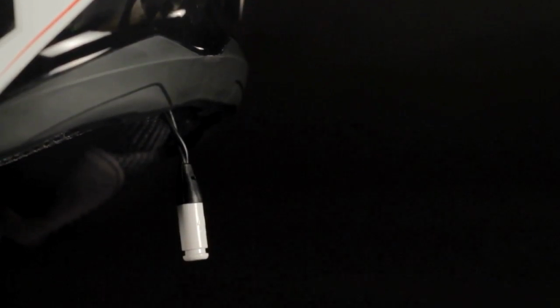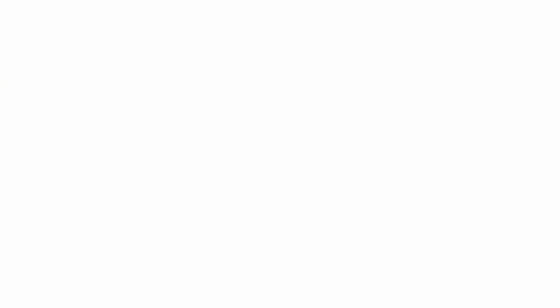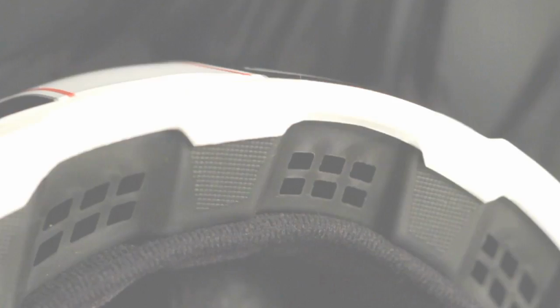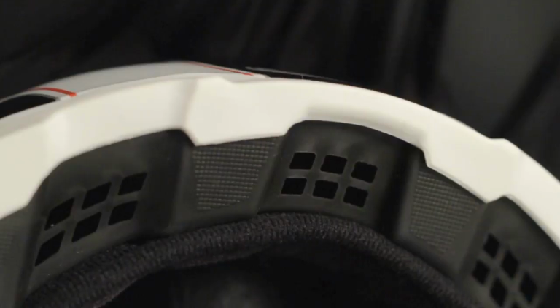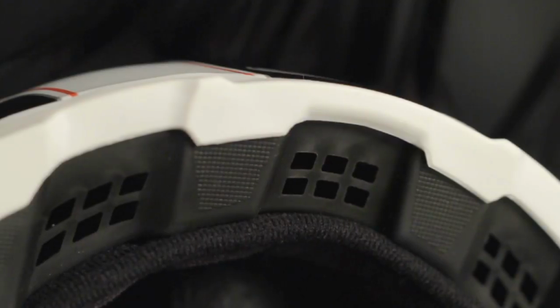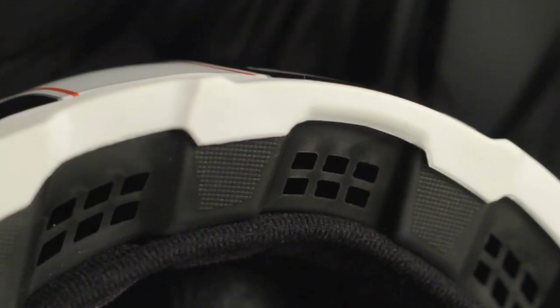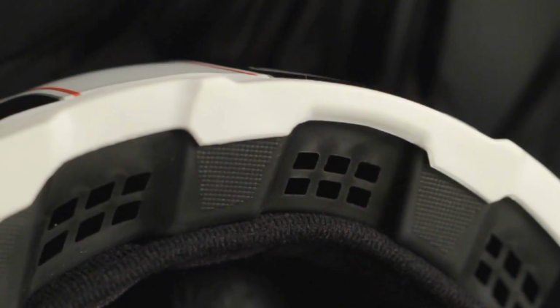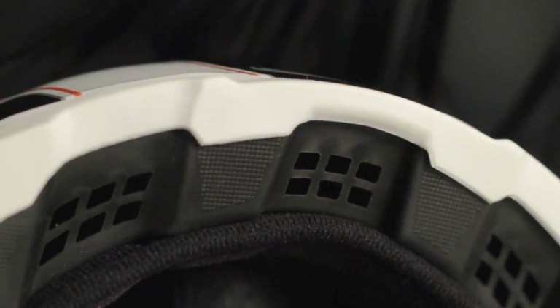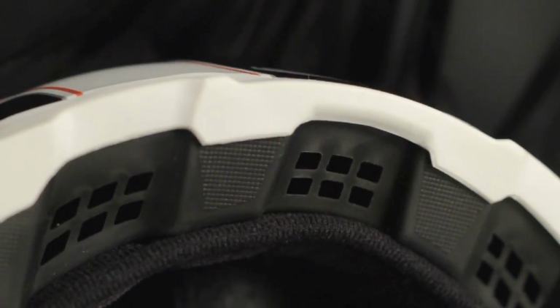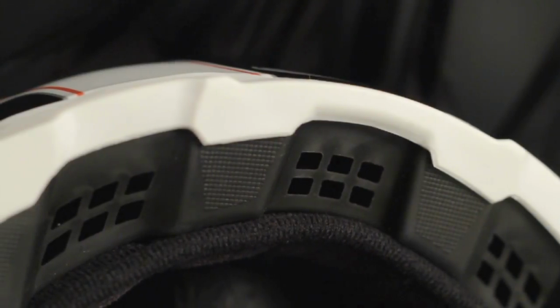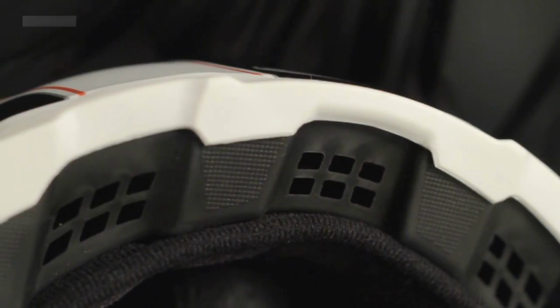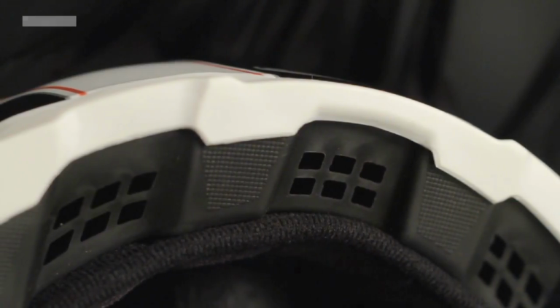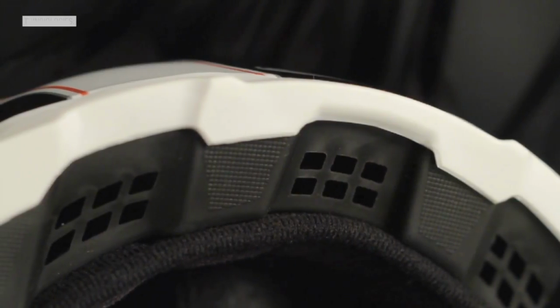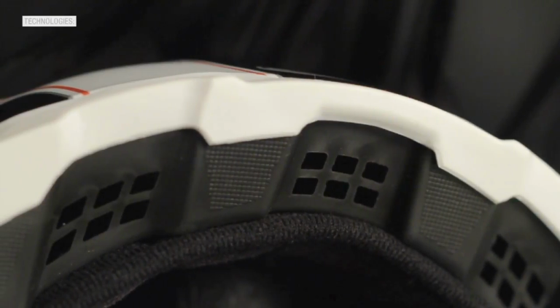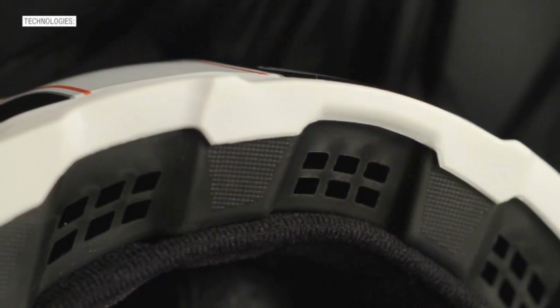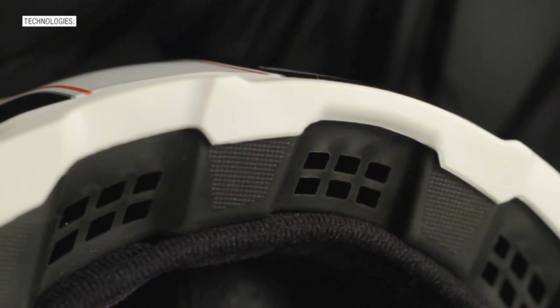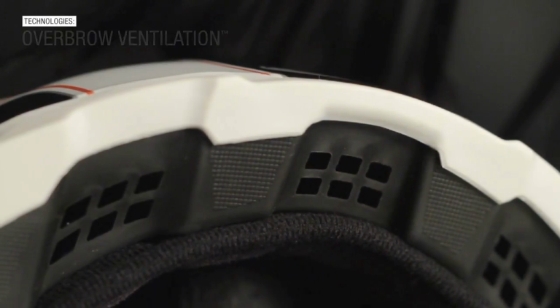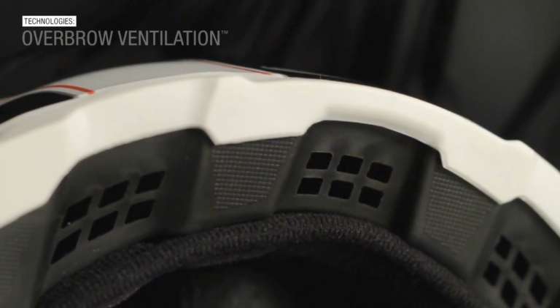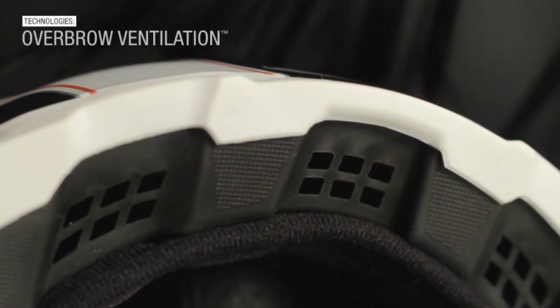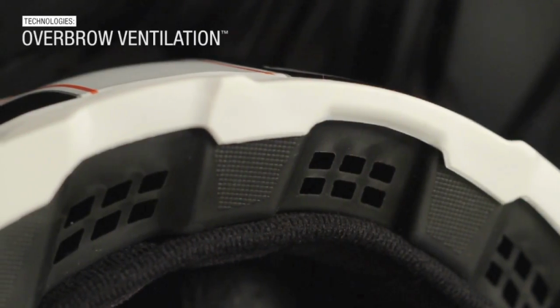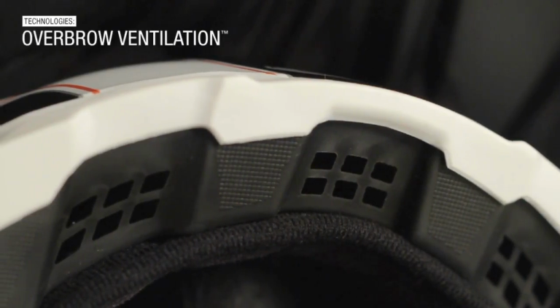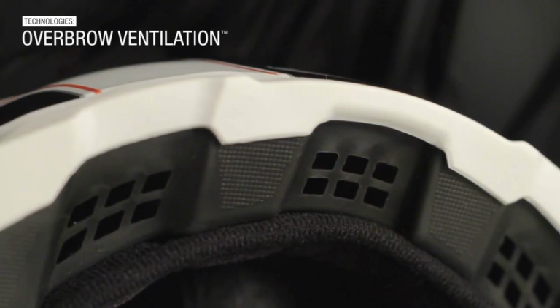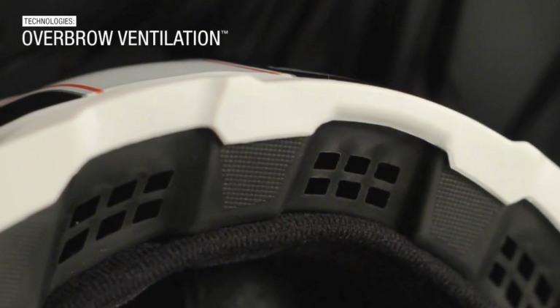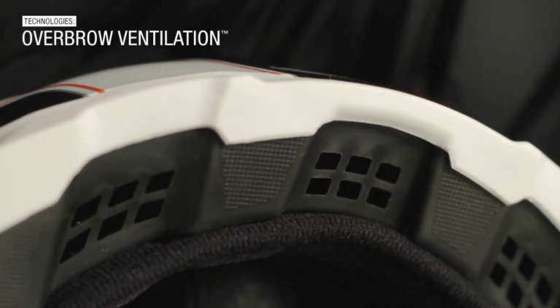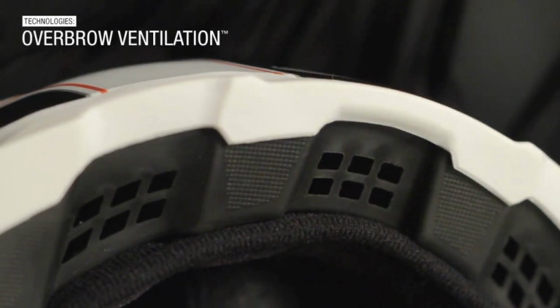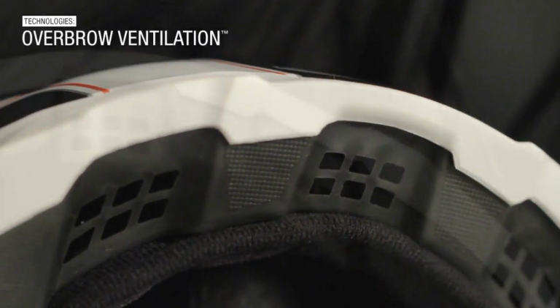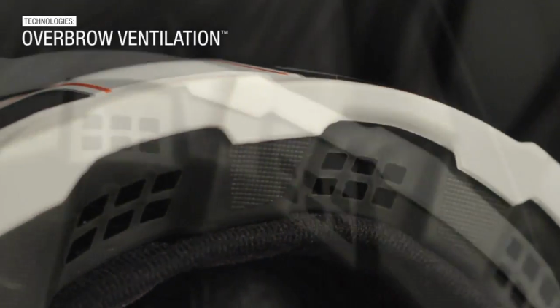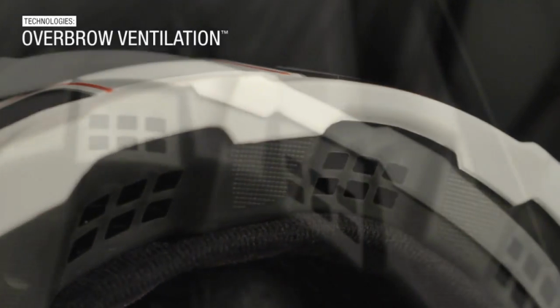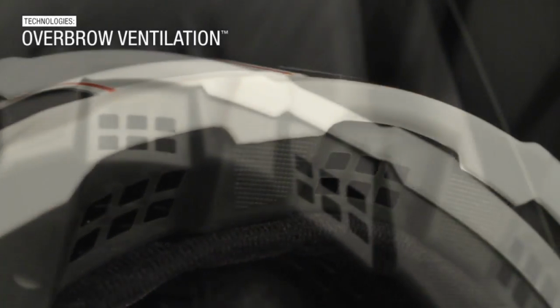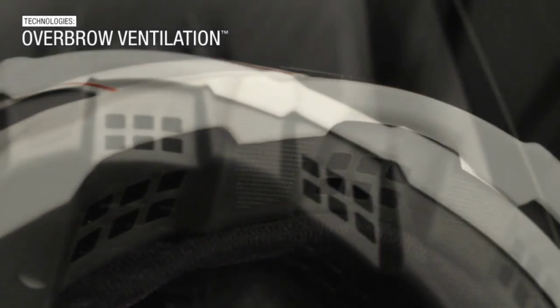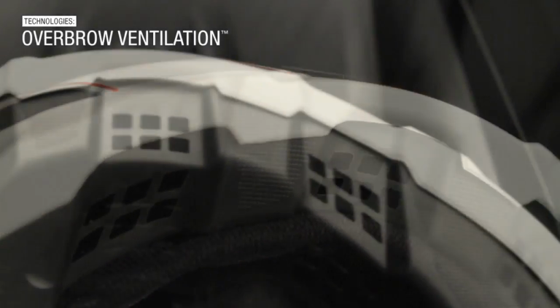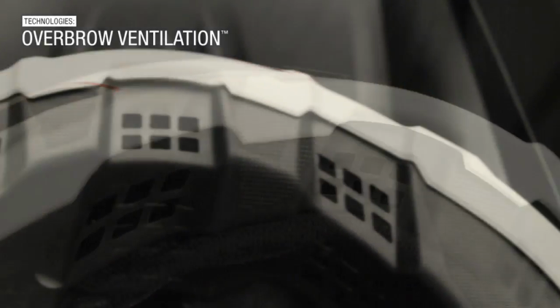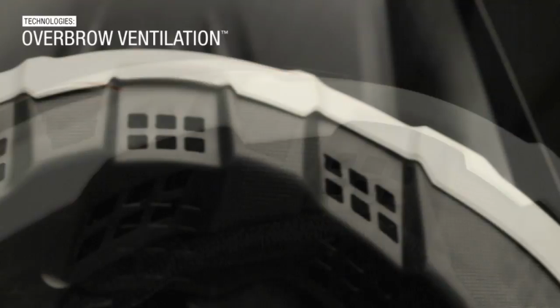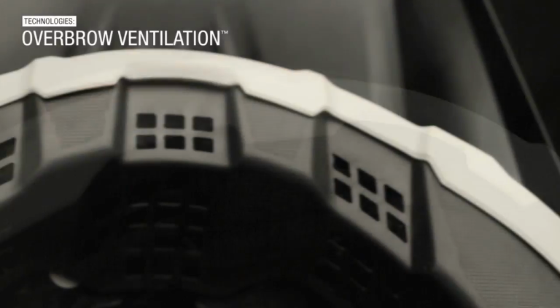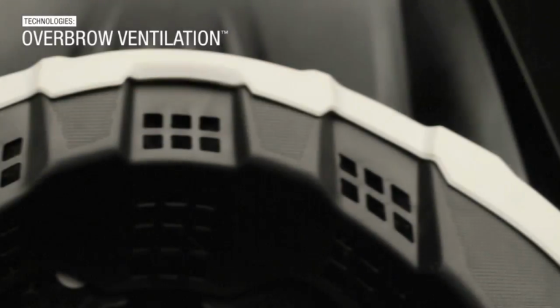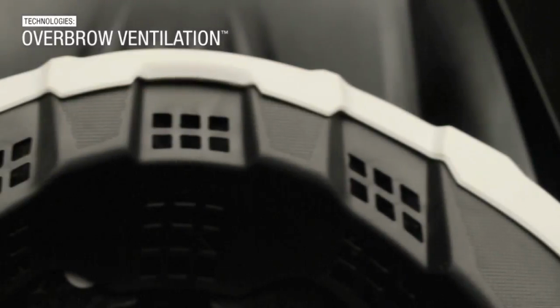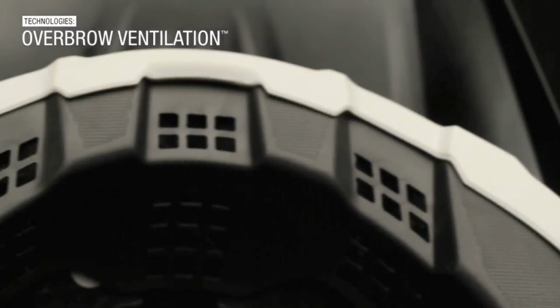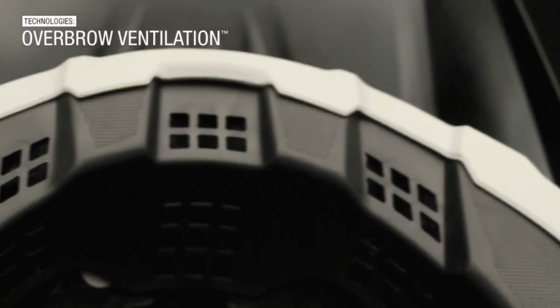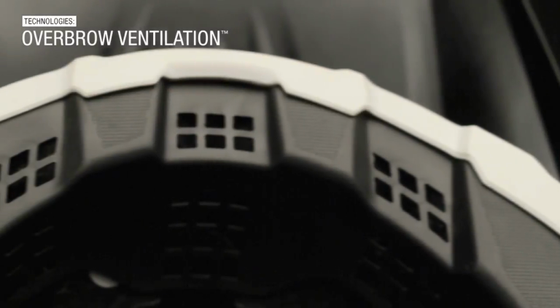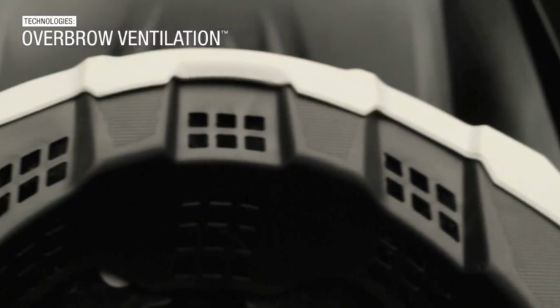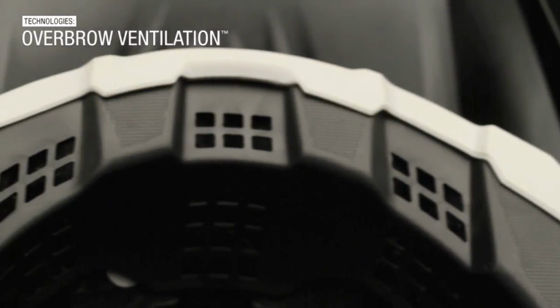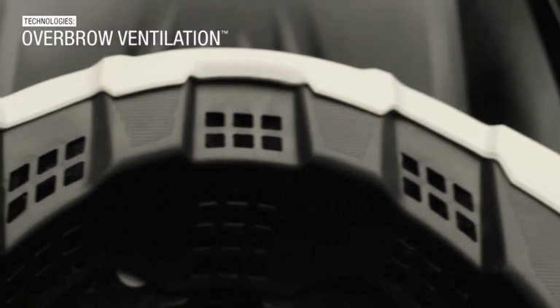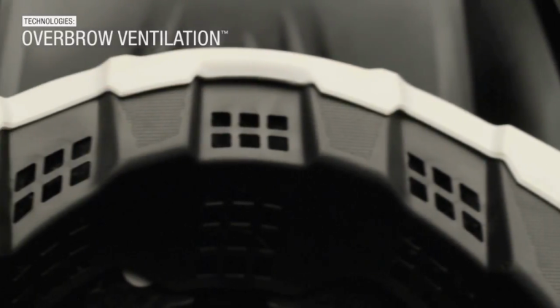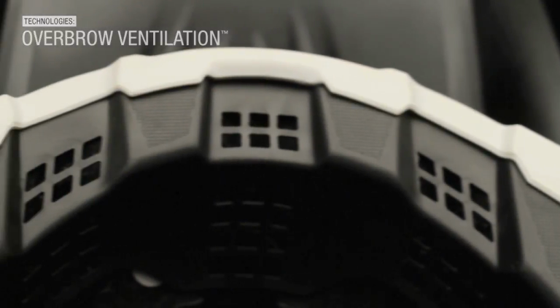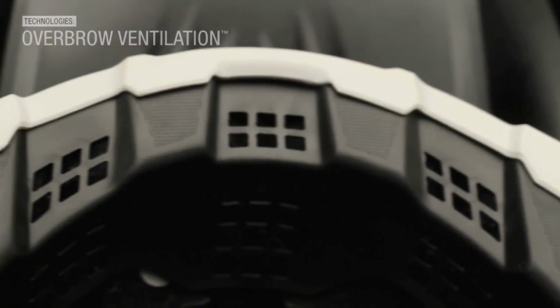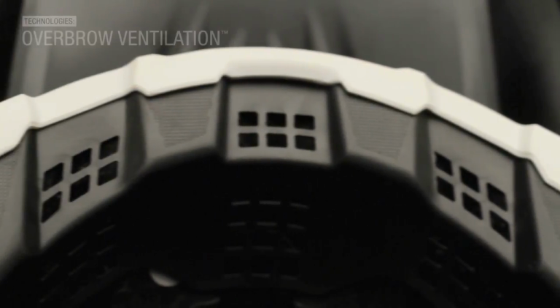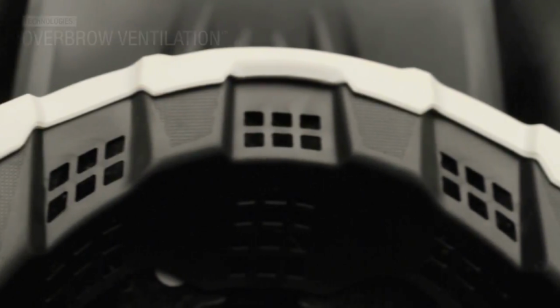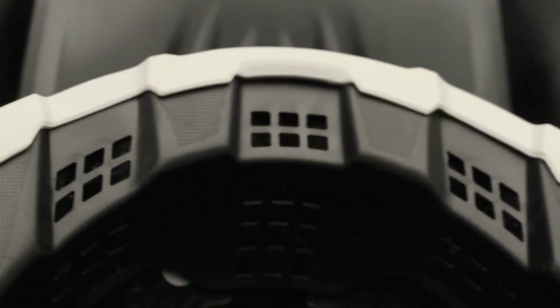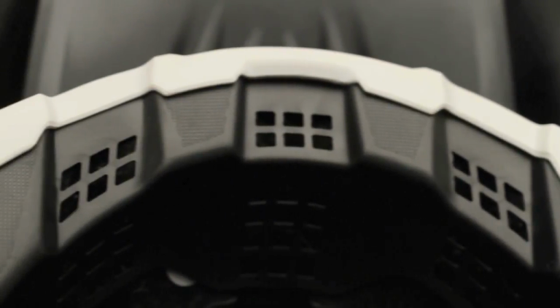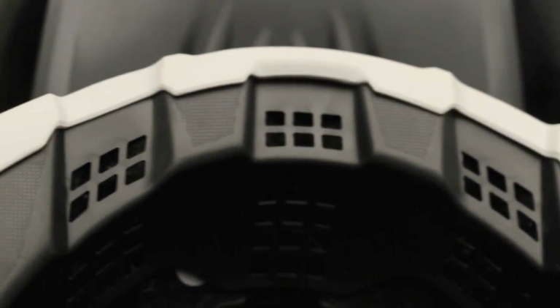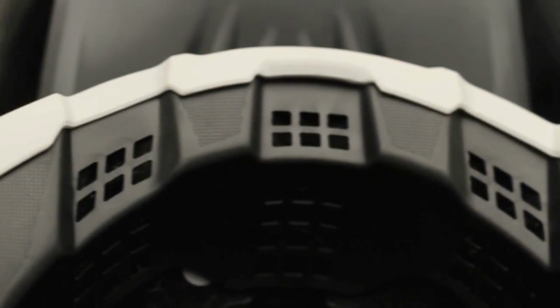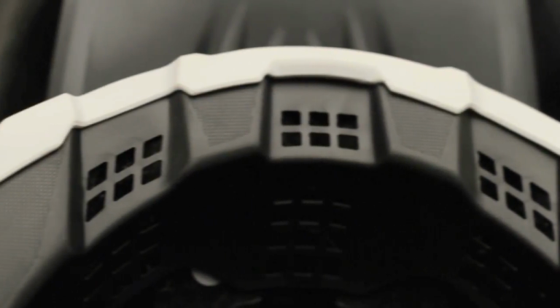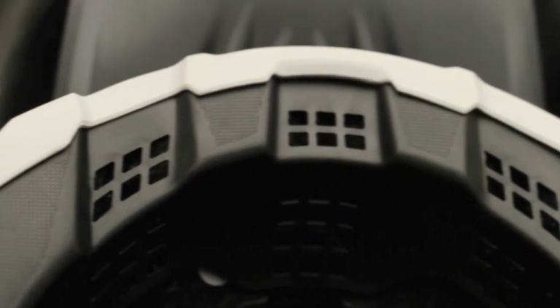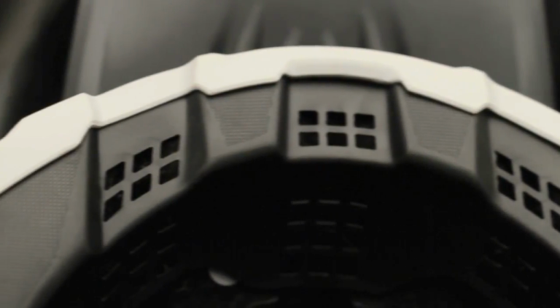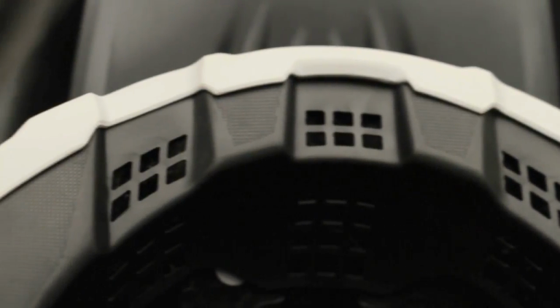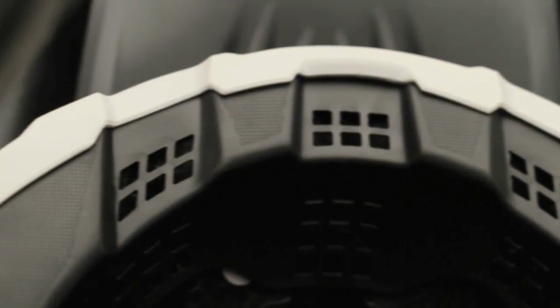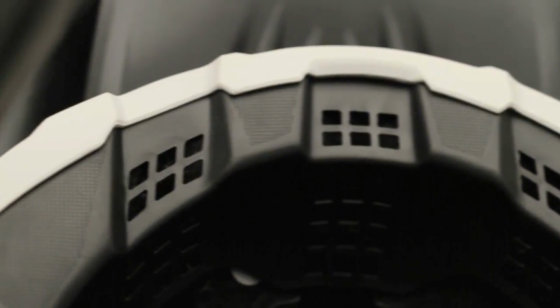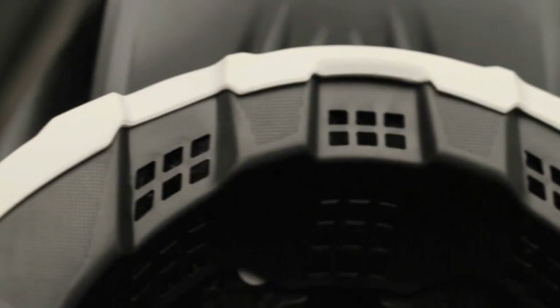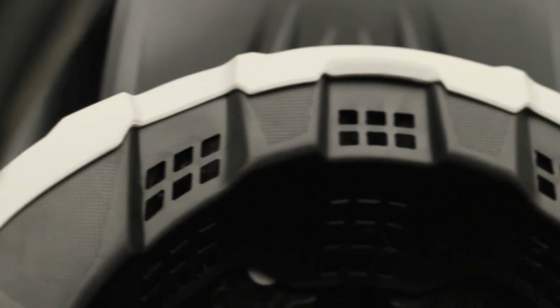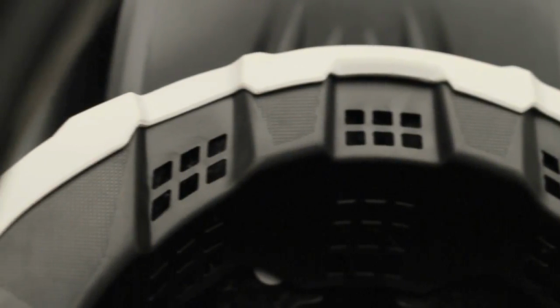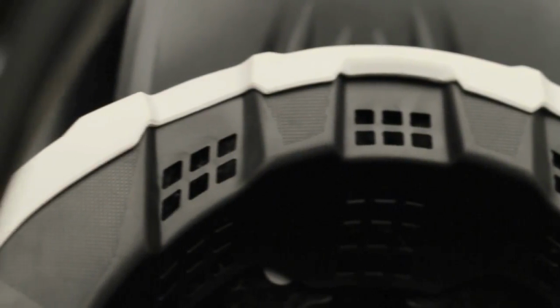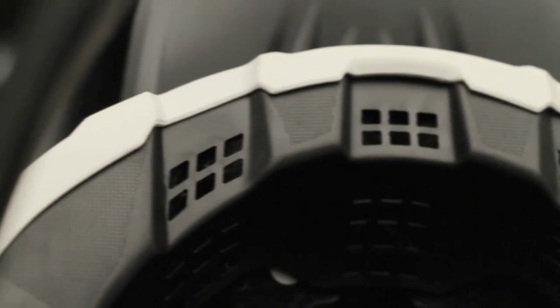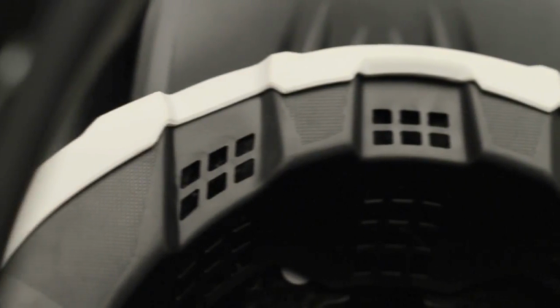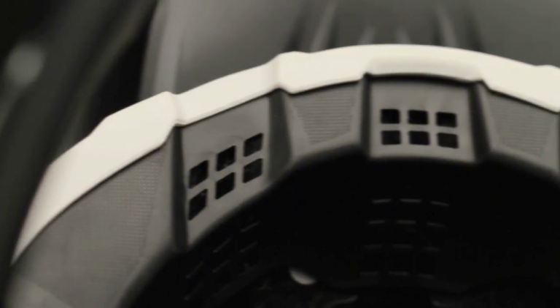Another feature of the Ful9 is the overbrow ventilation. It allows active airflow running from front to back.